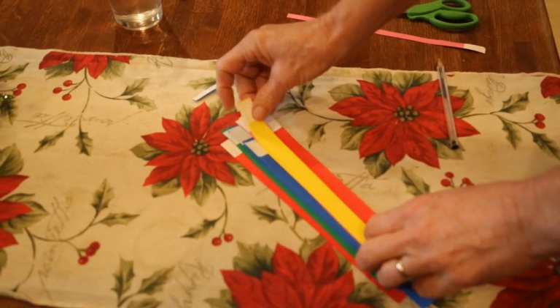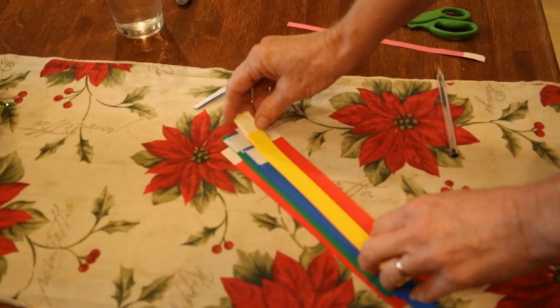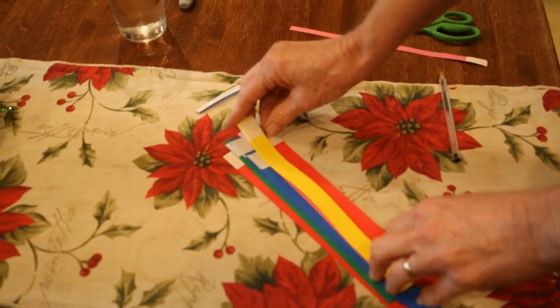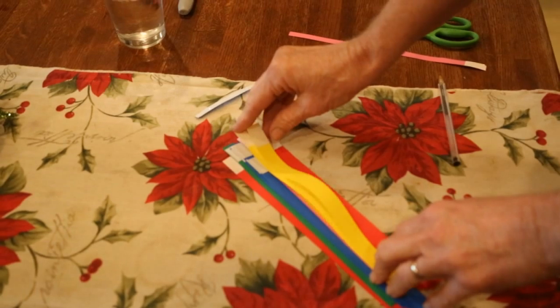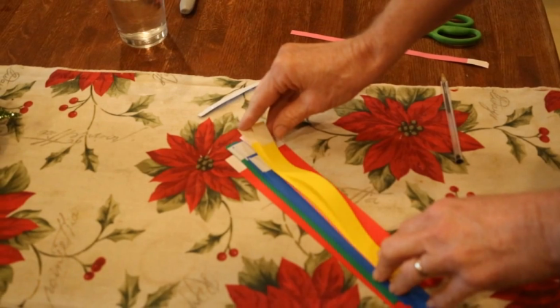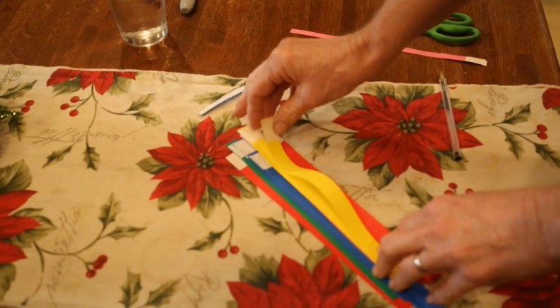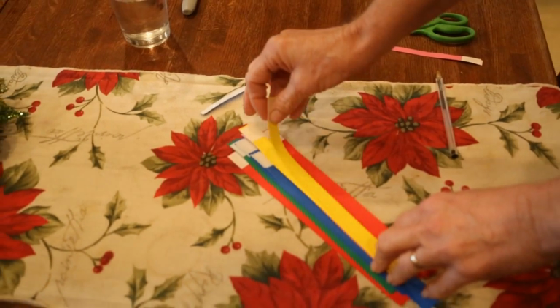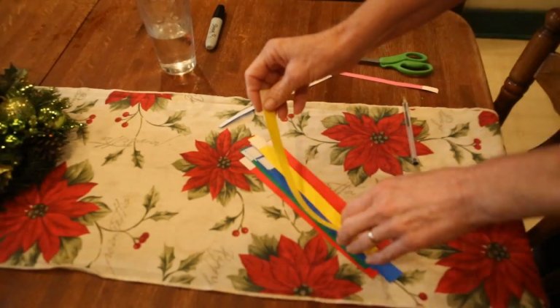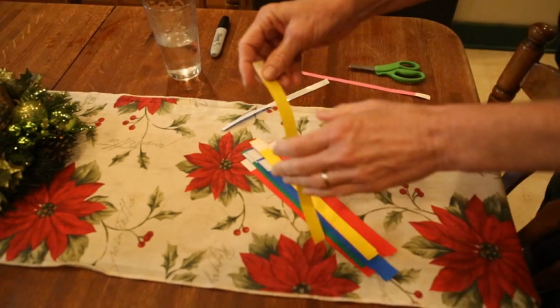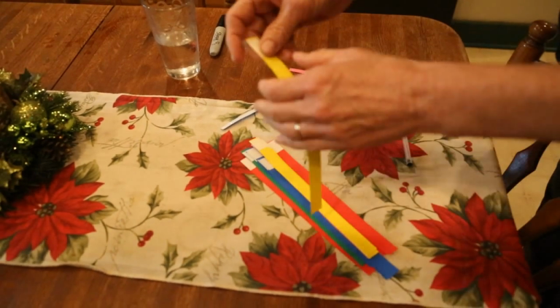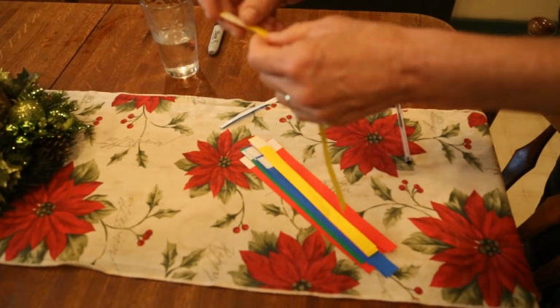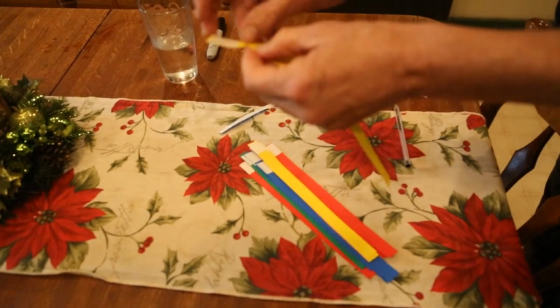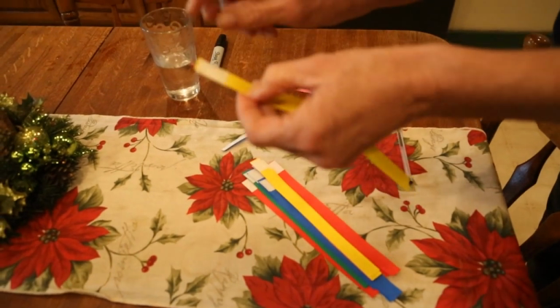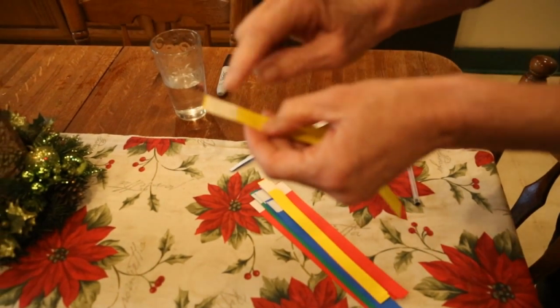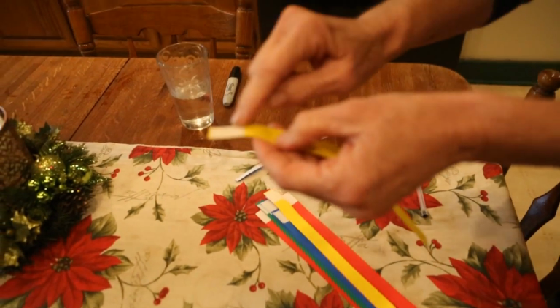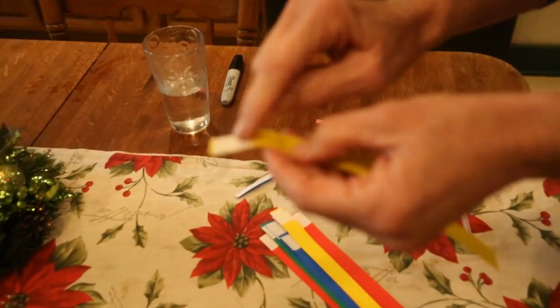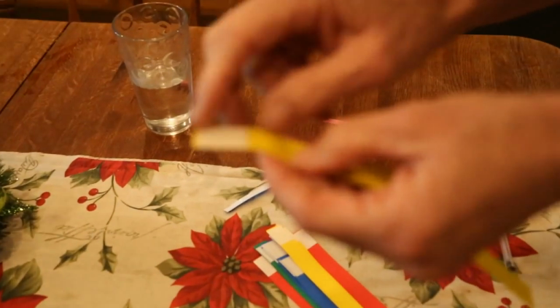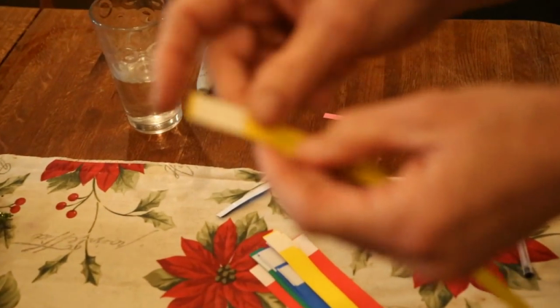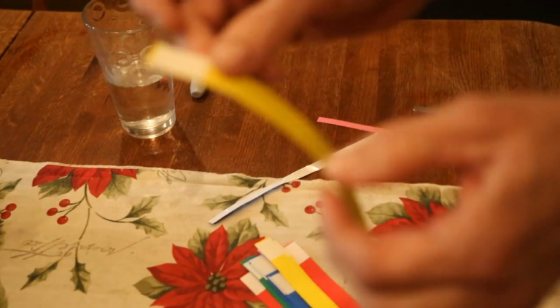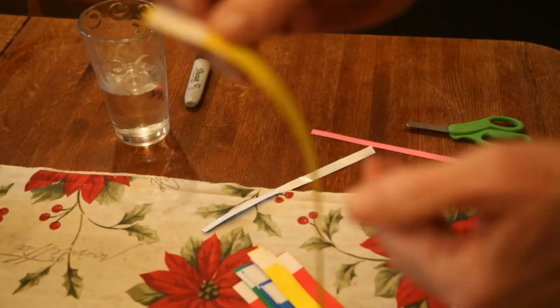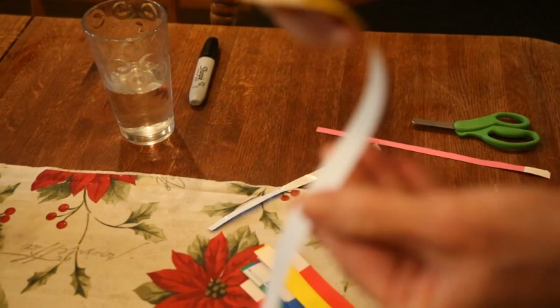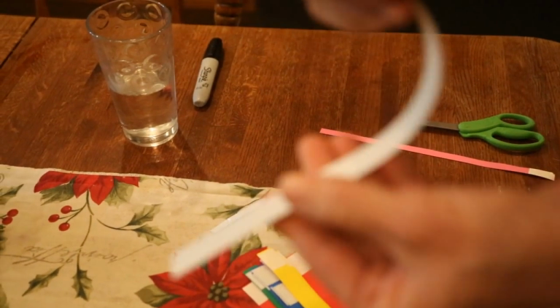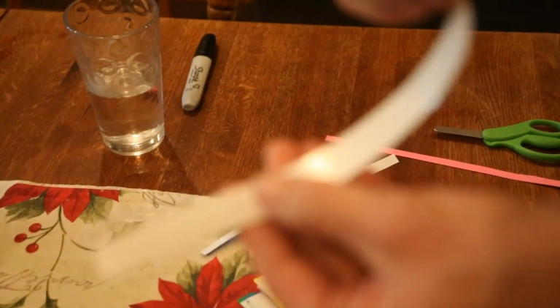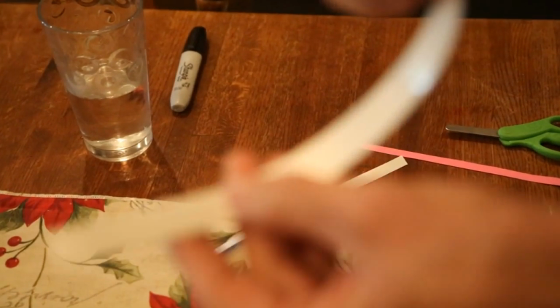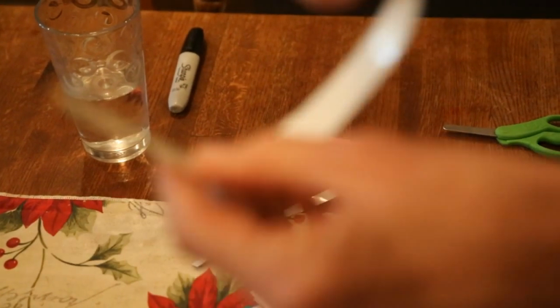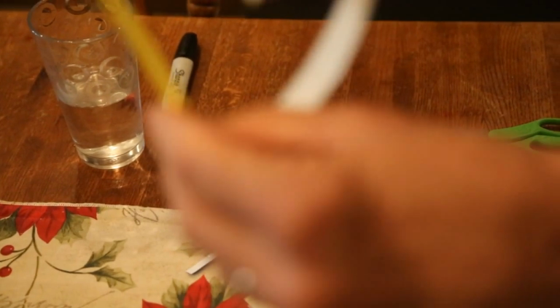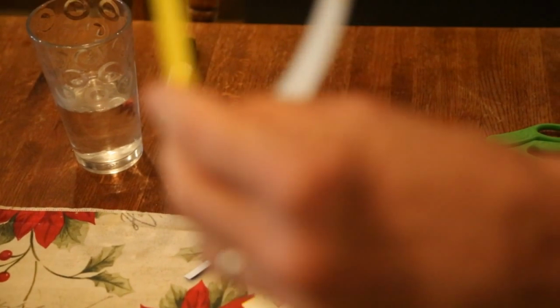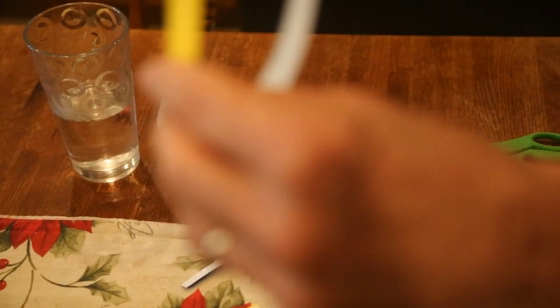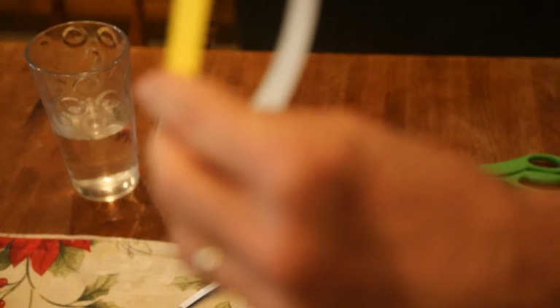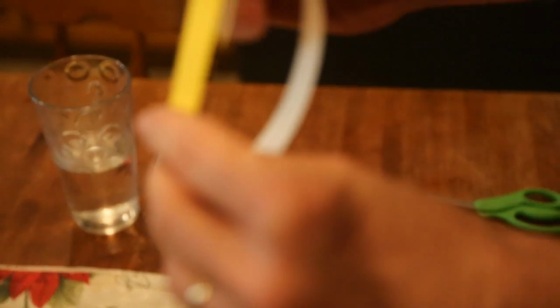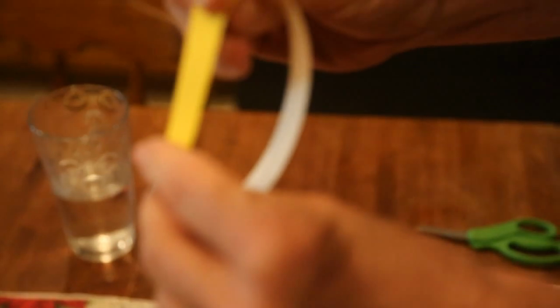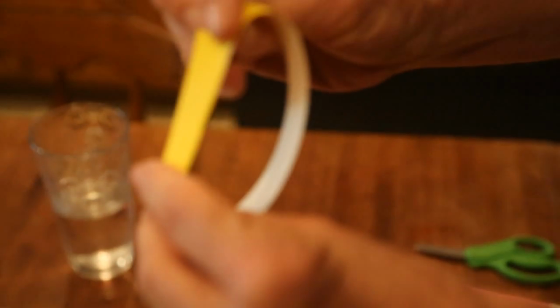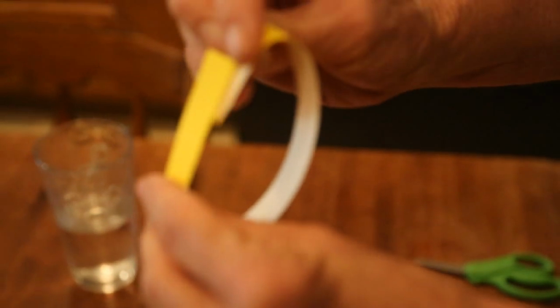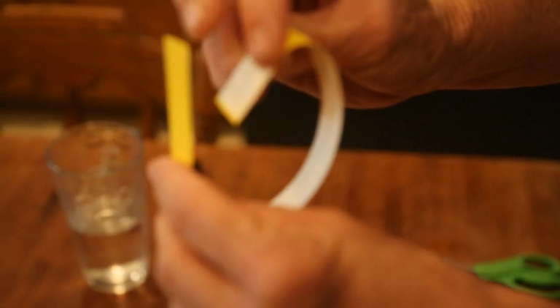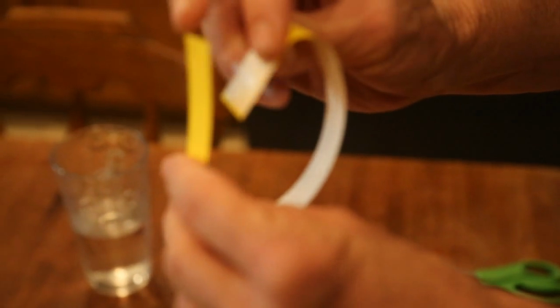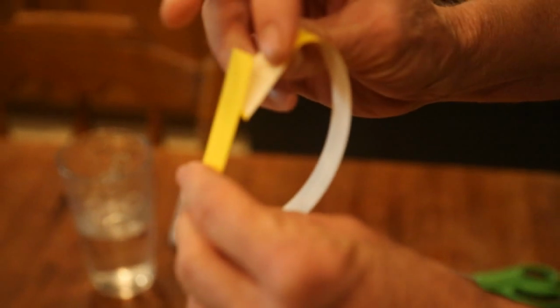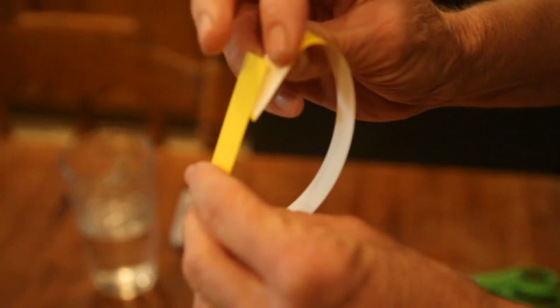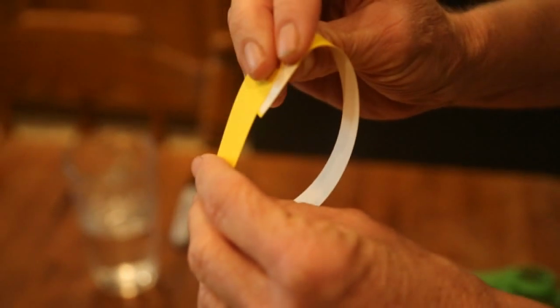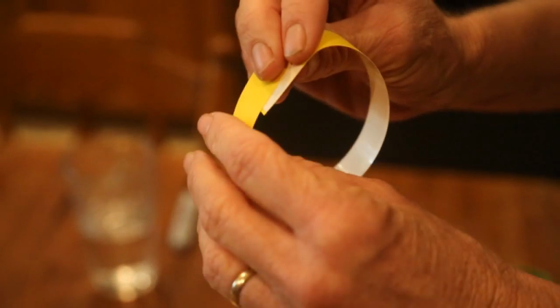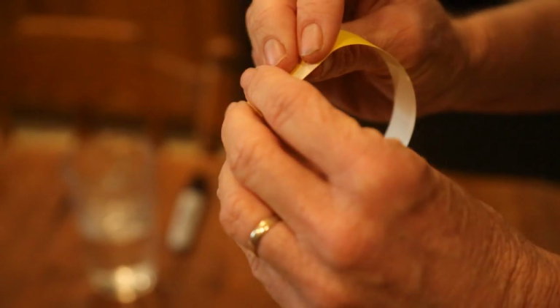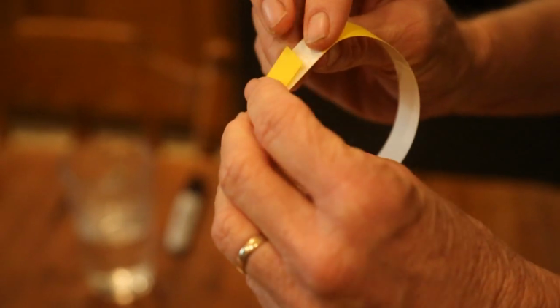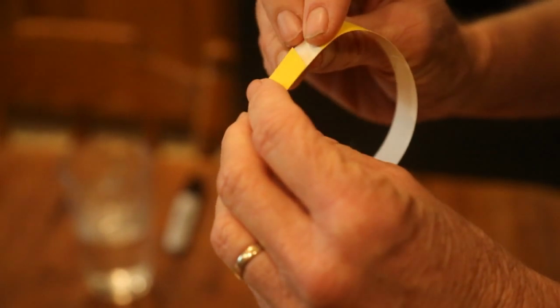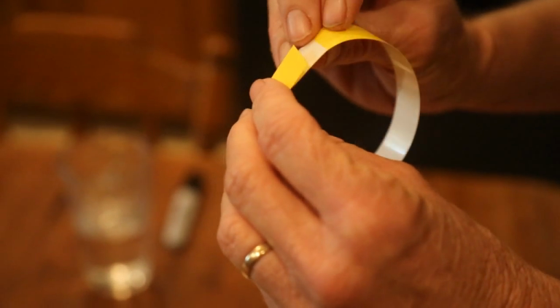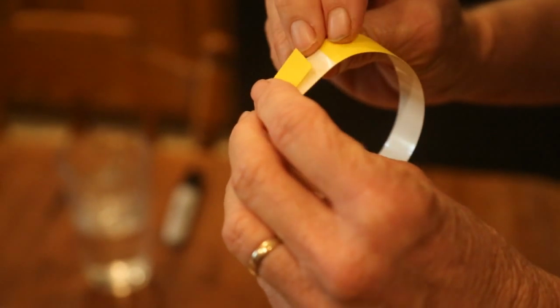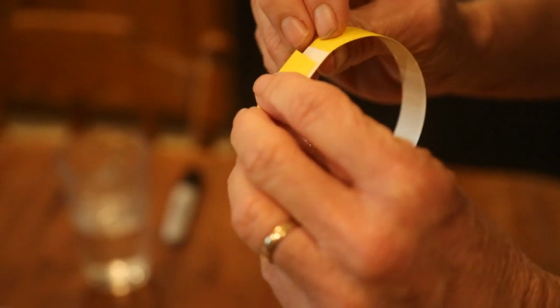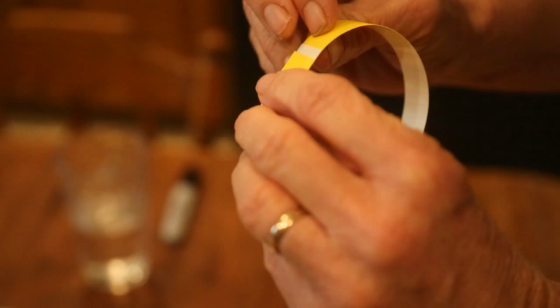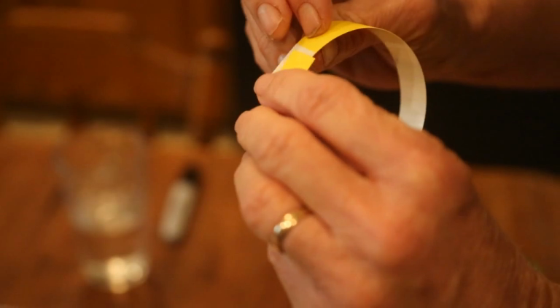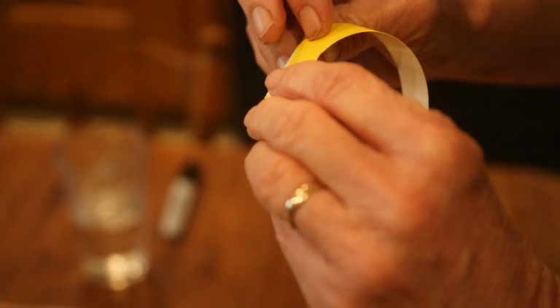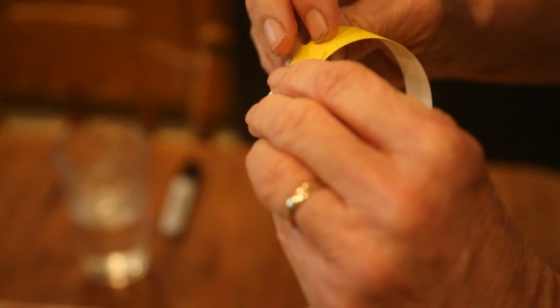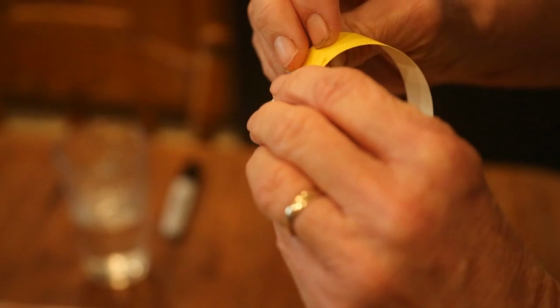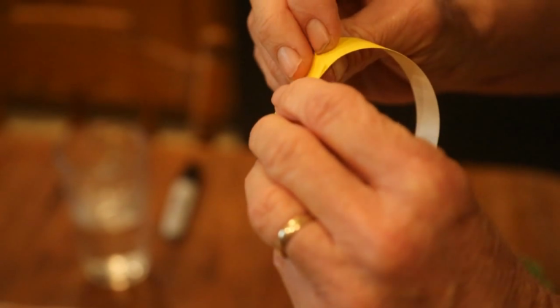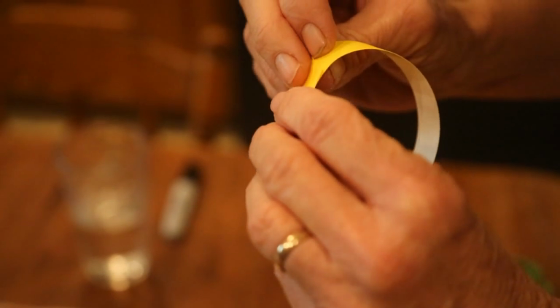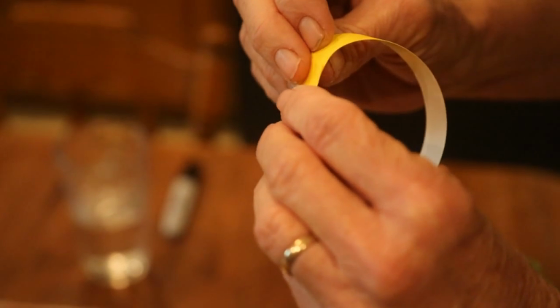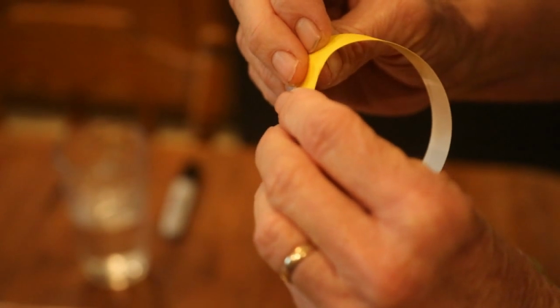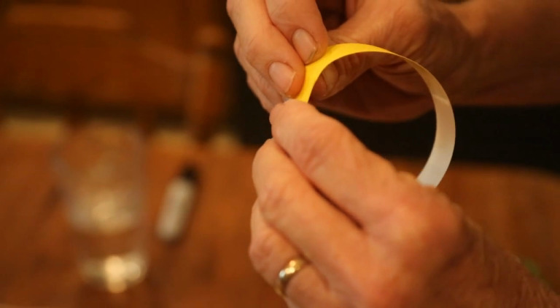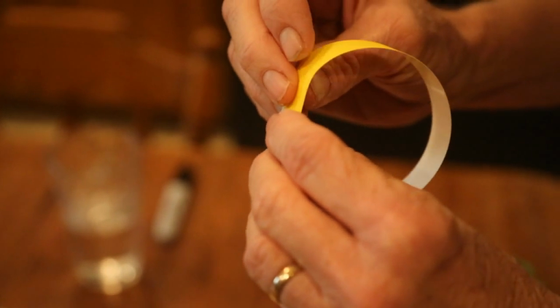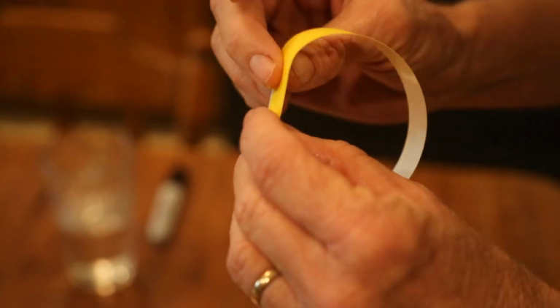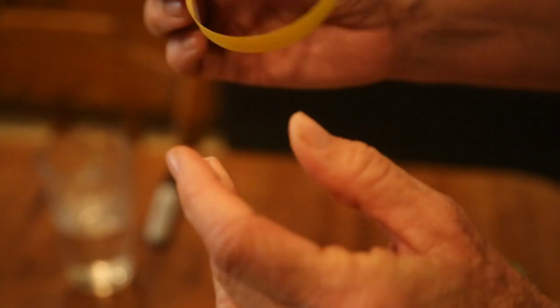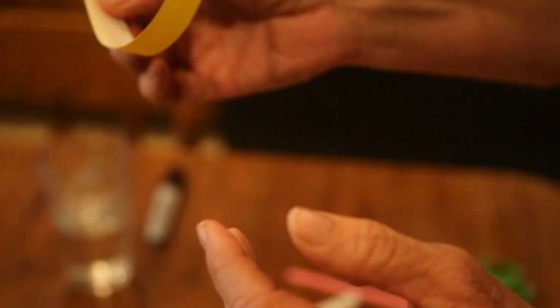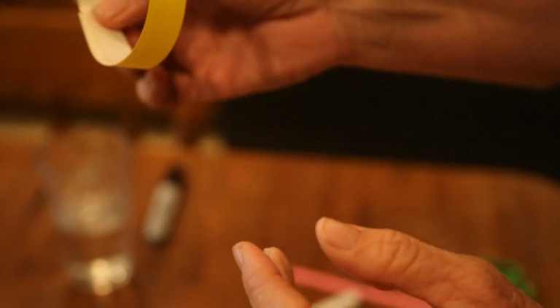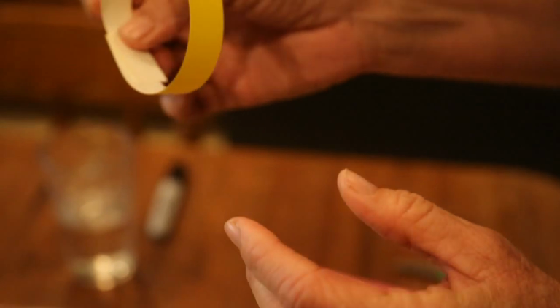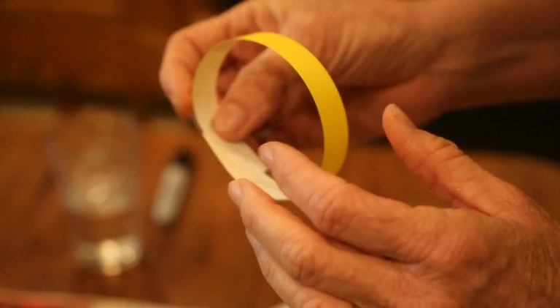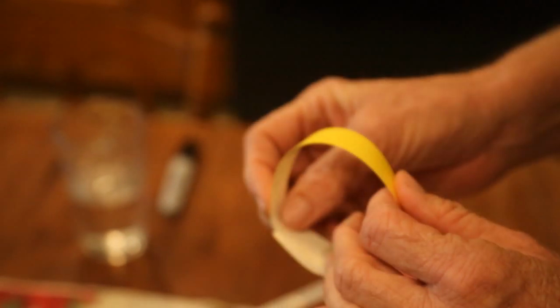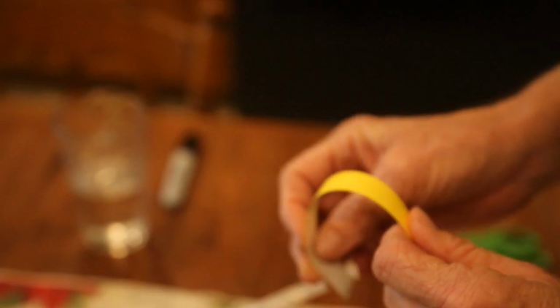The end is a super sticky tab. You just wrap it around like that, take off the paper, and you have your collar.